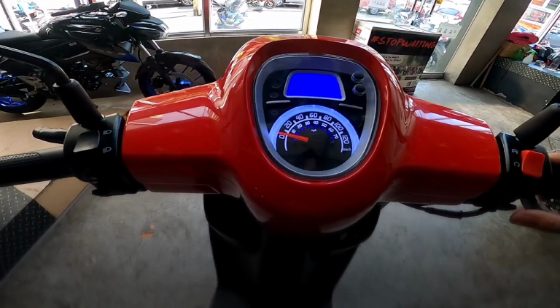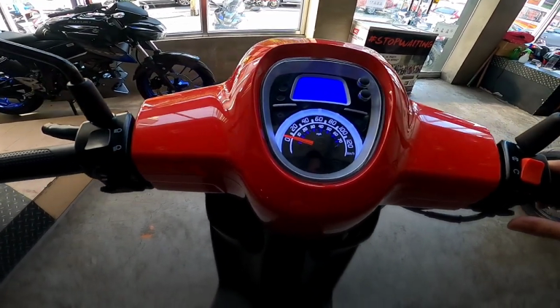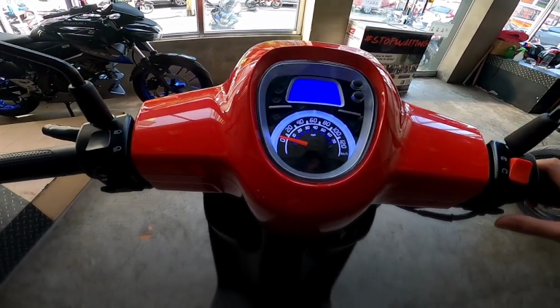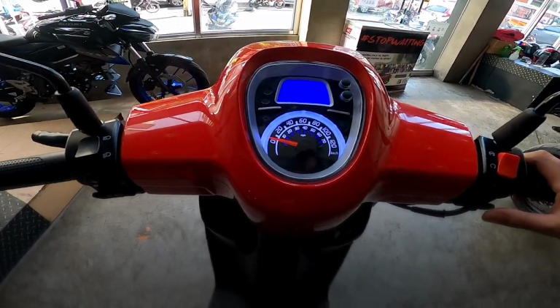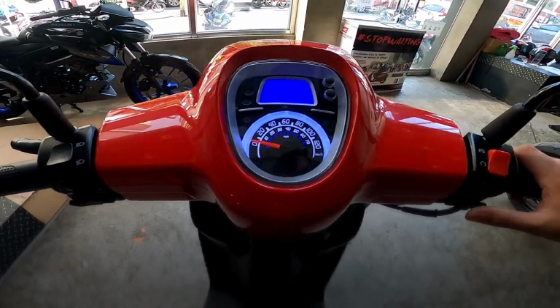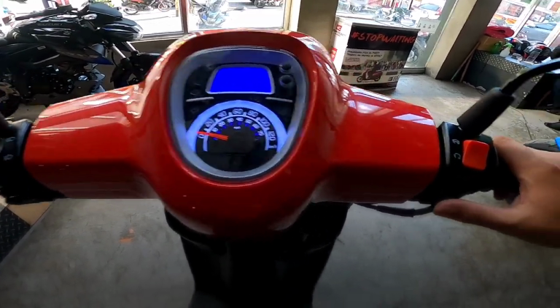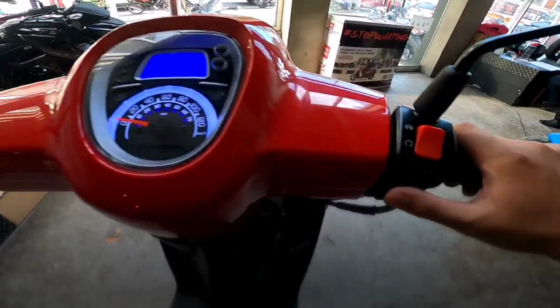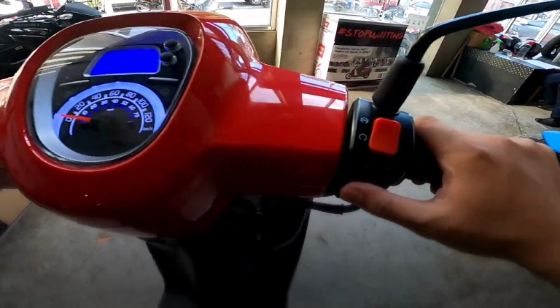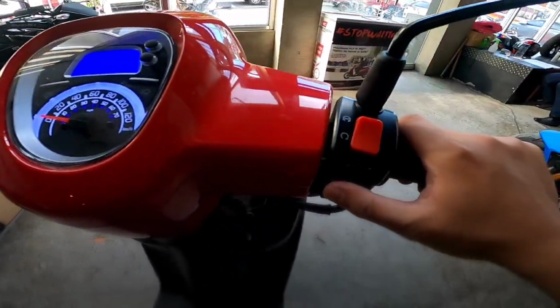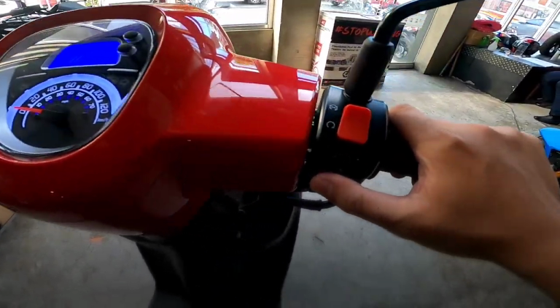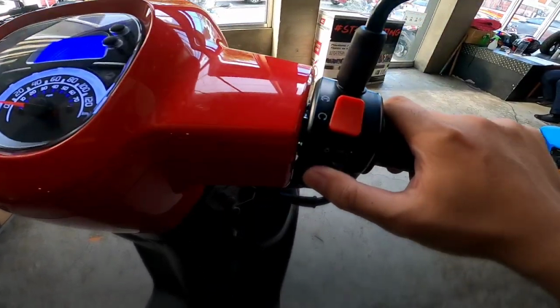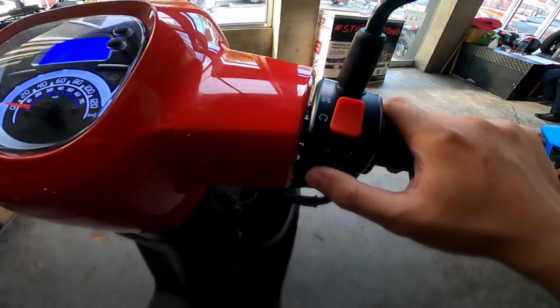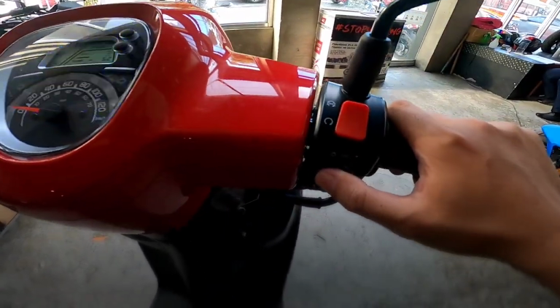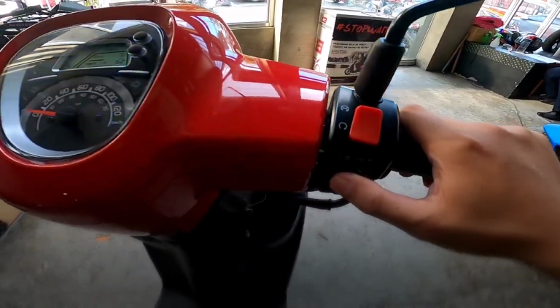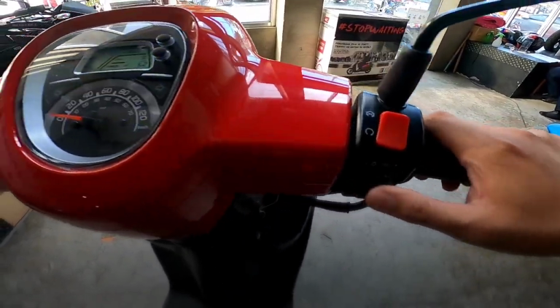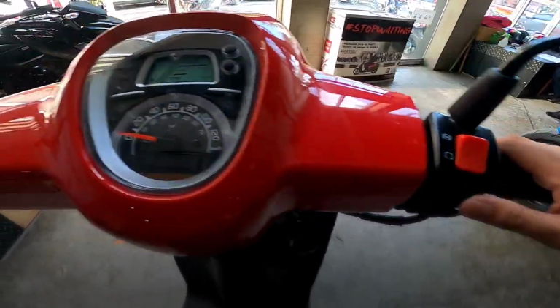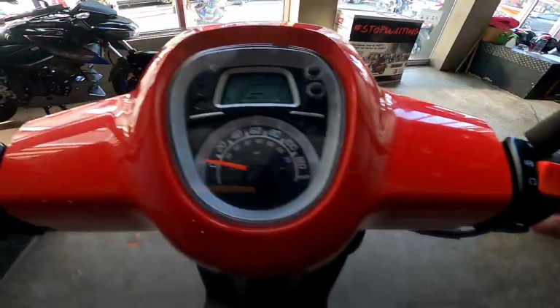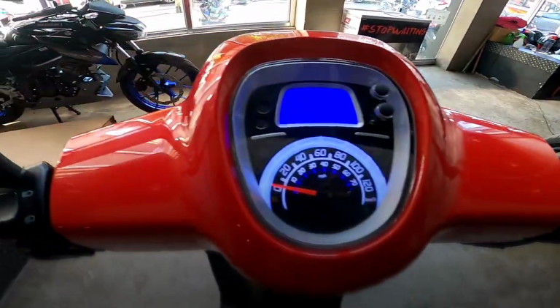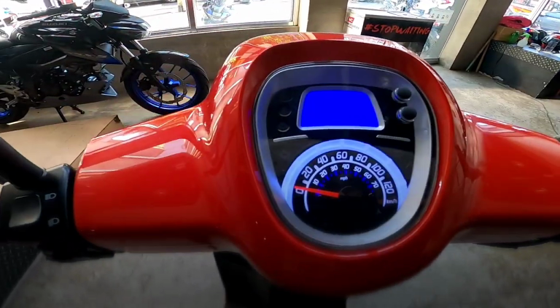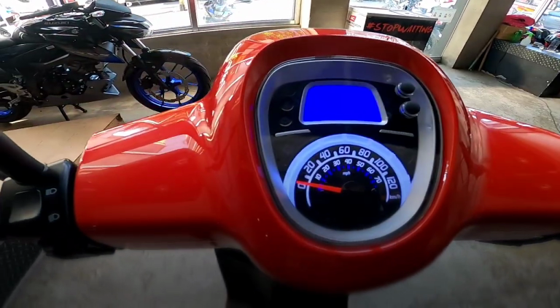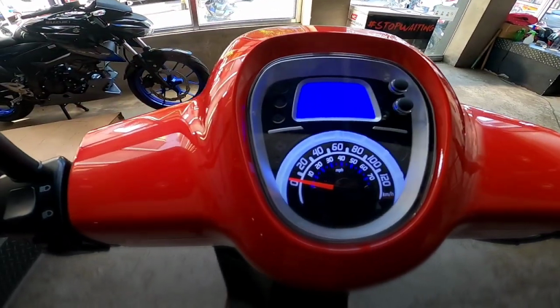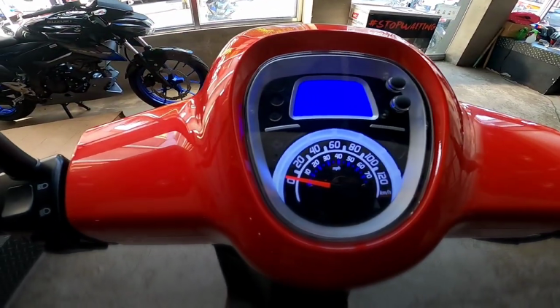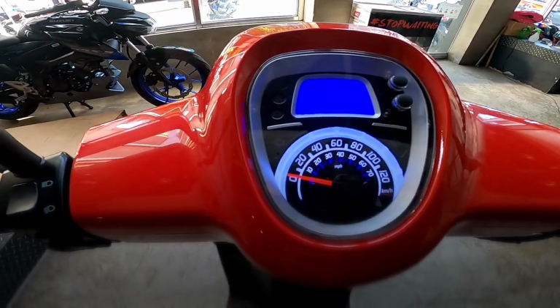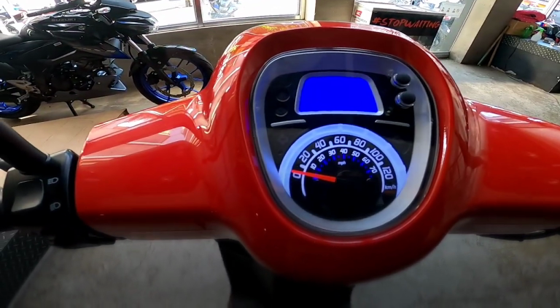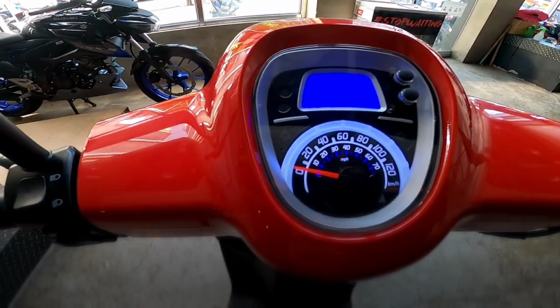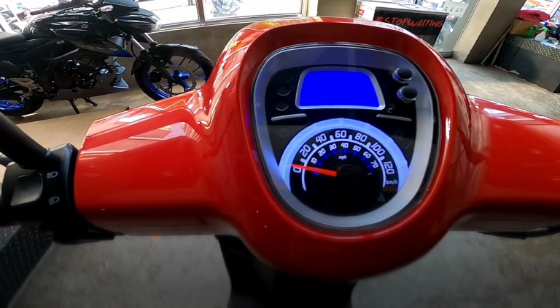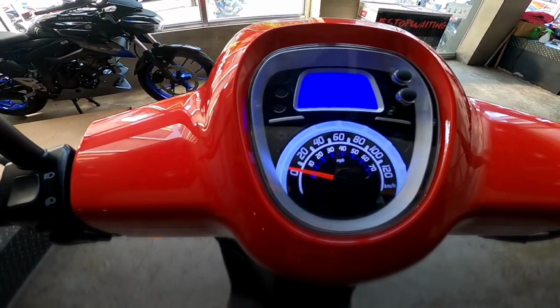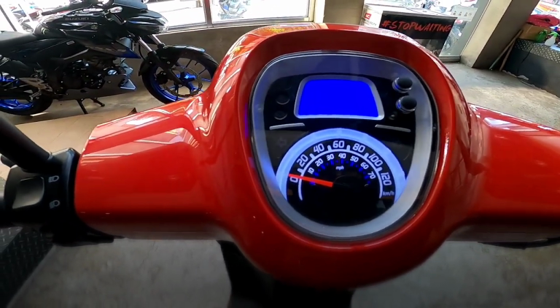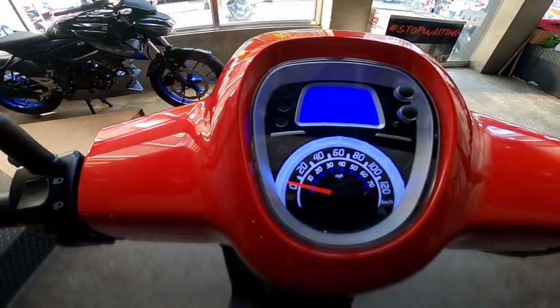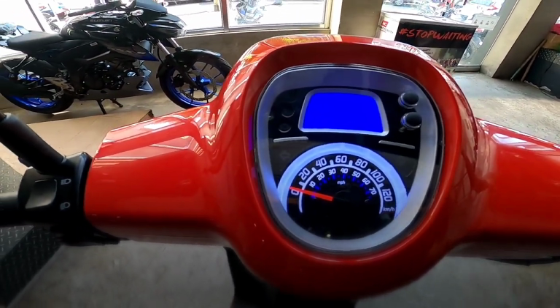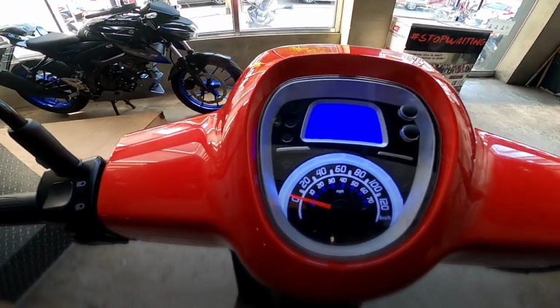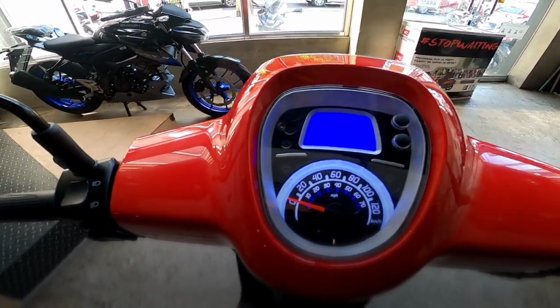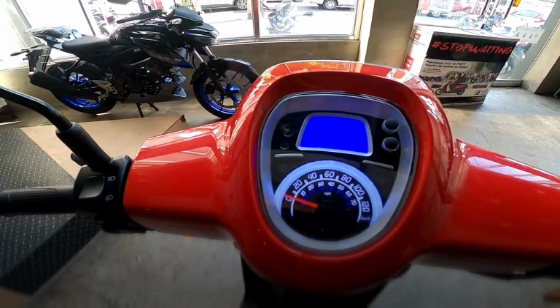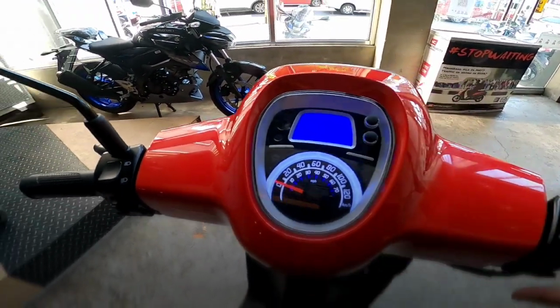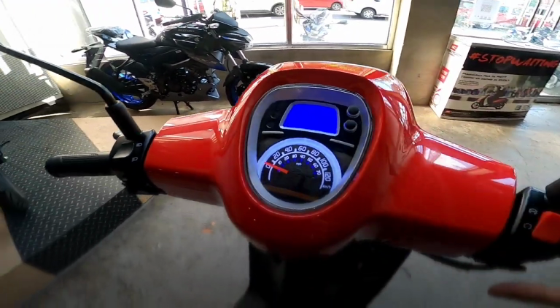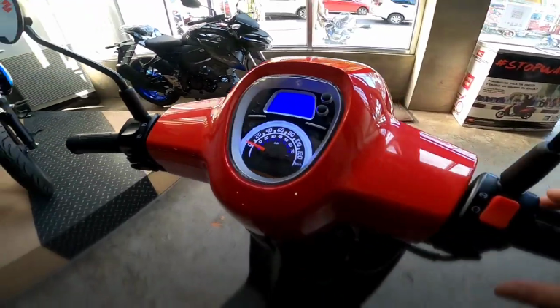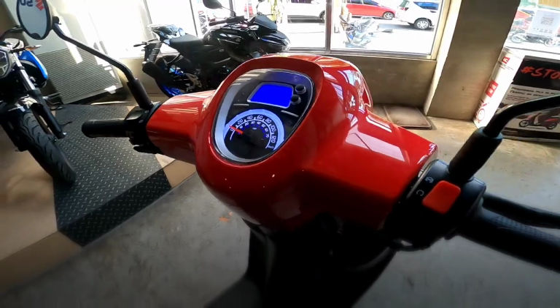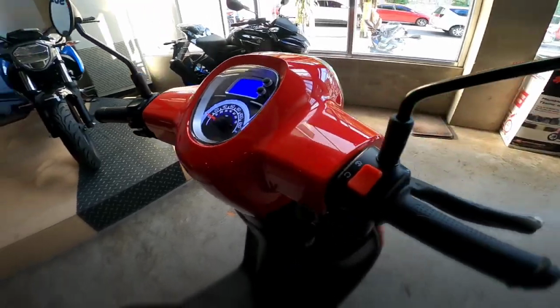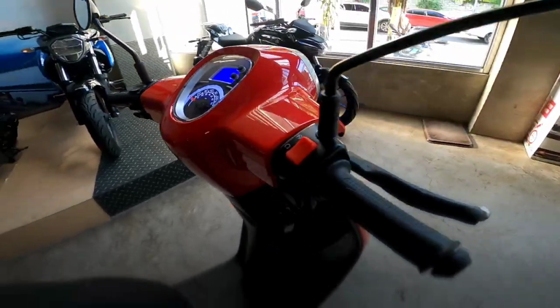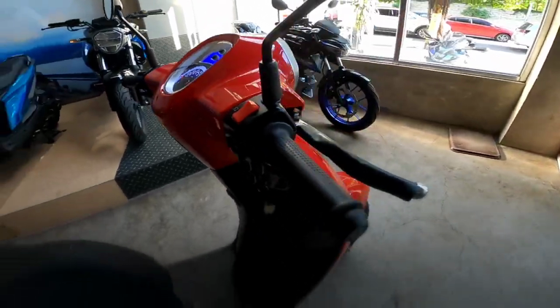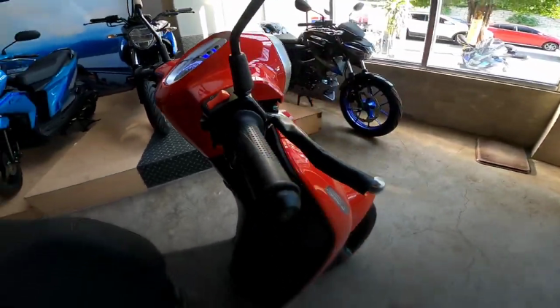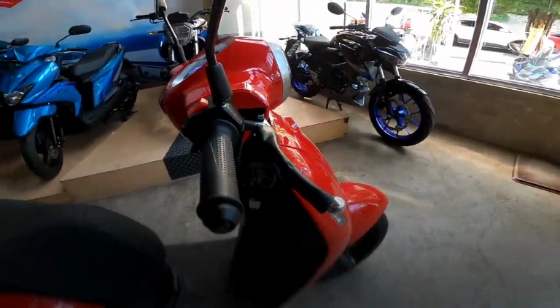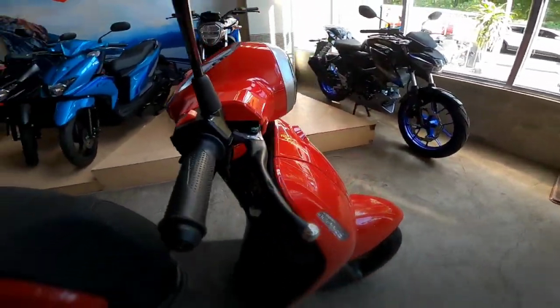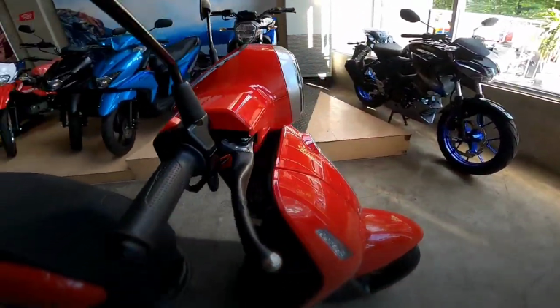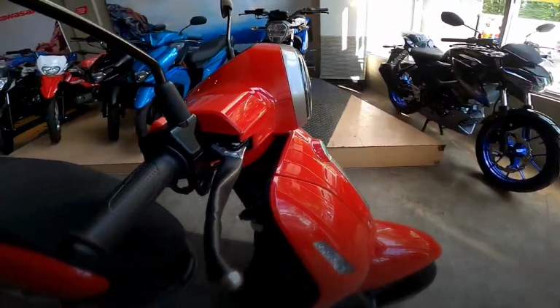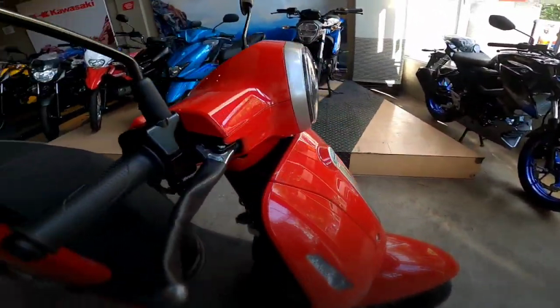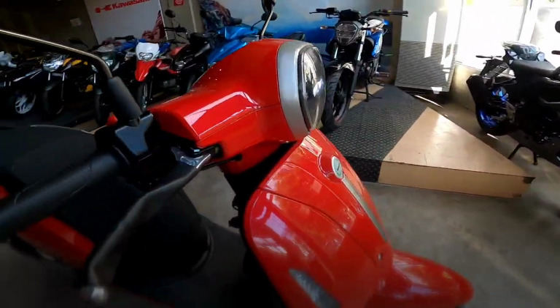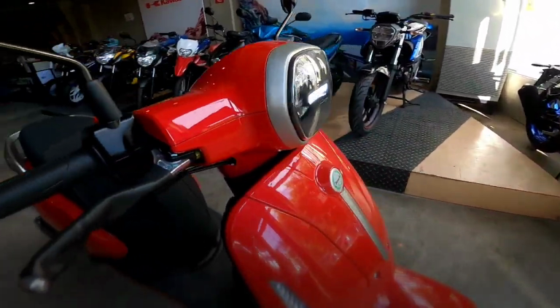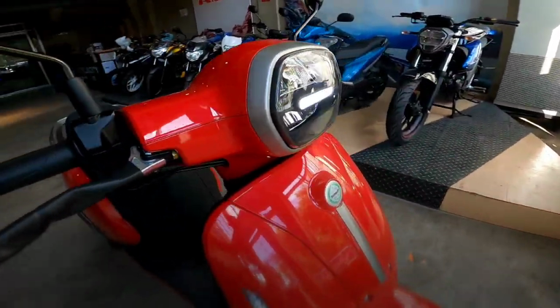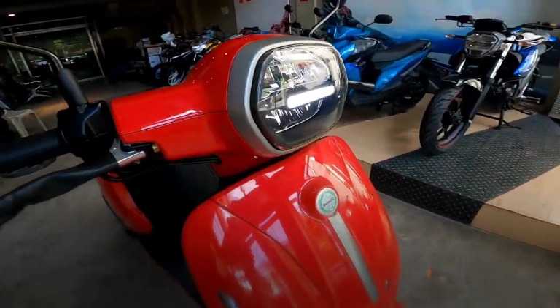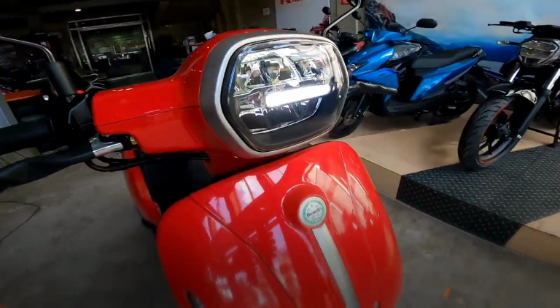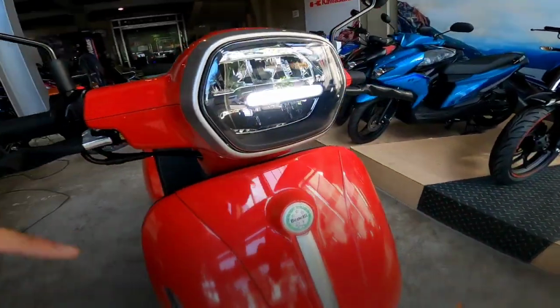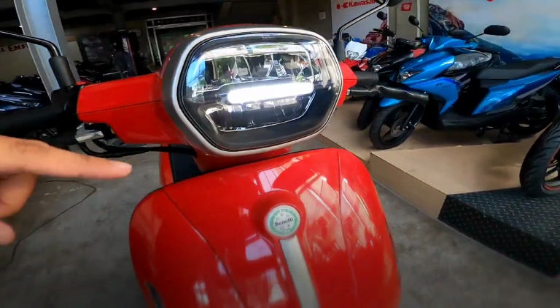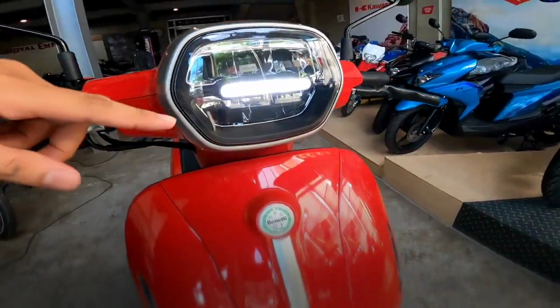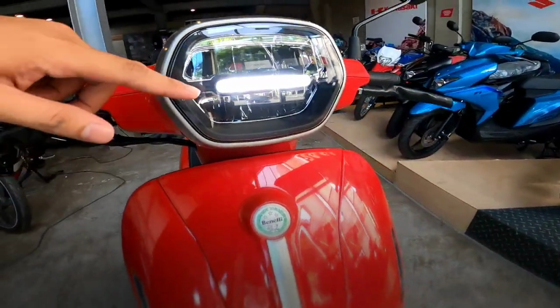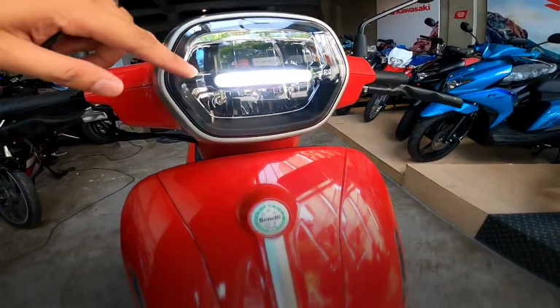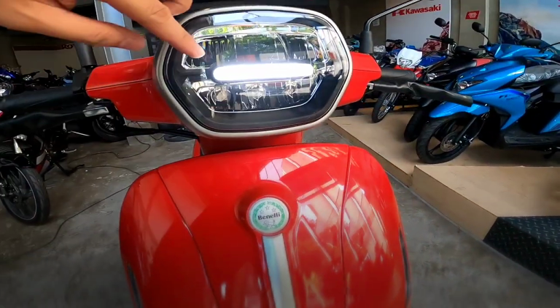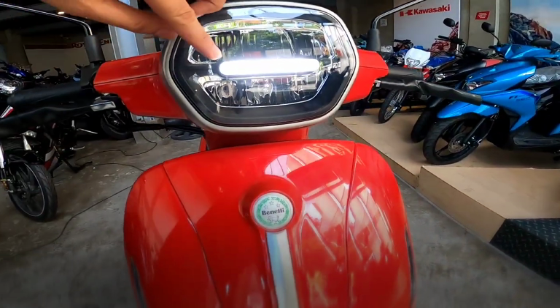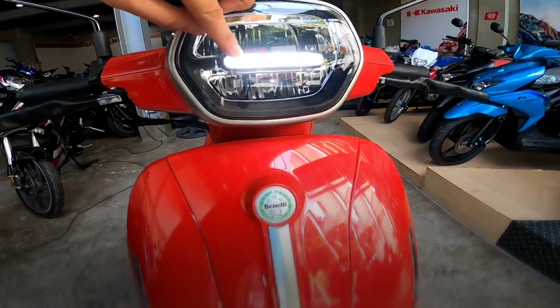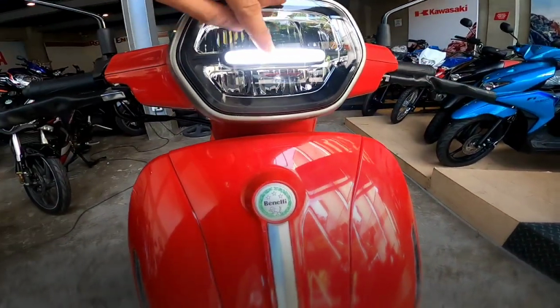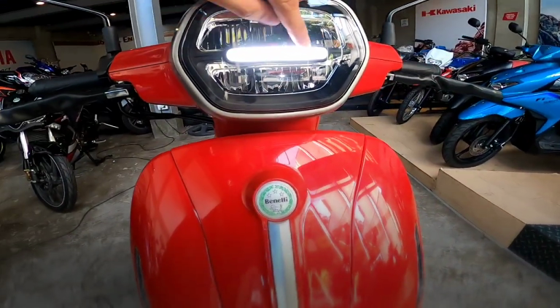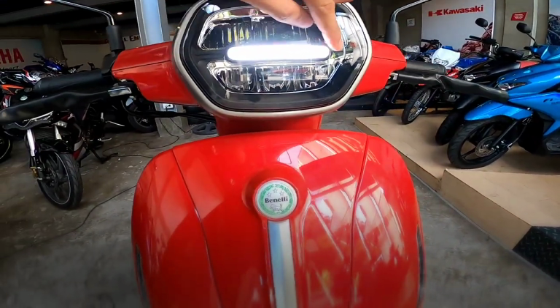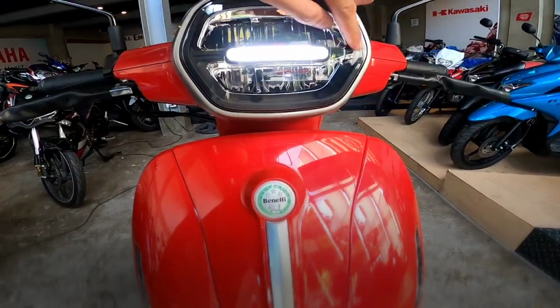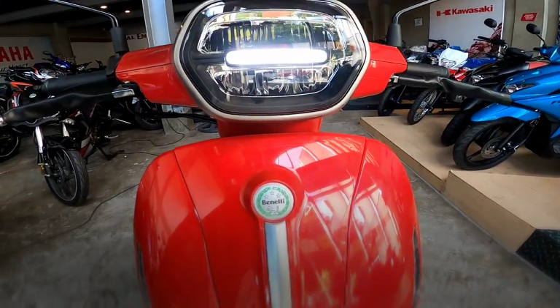Bale, may part light siya. Kumiilo ito. Yung part light niya, ito. Benelli.